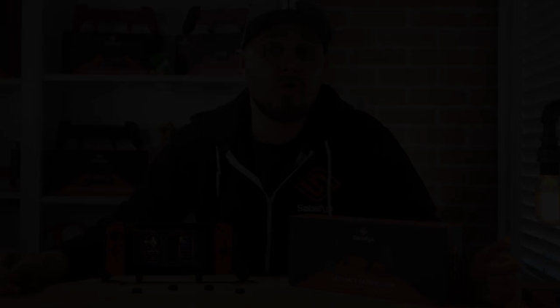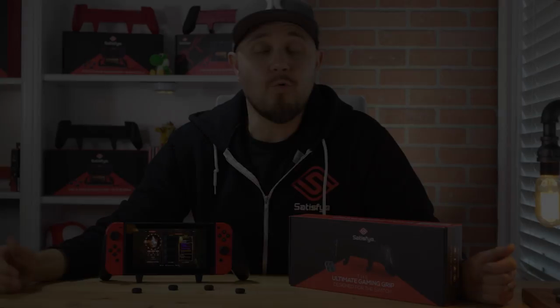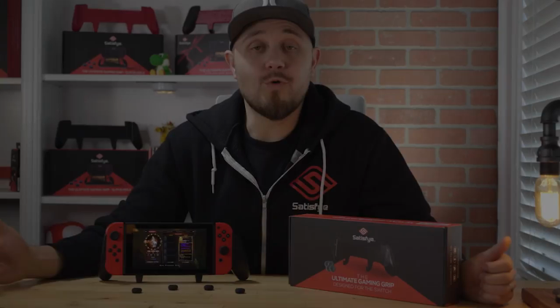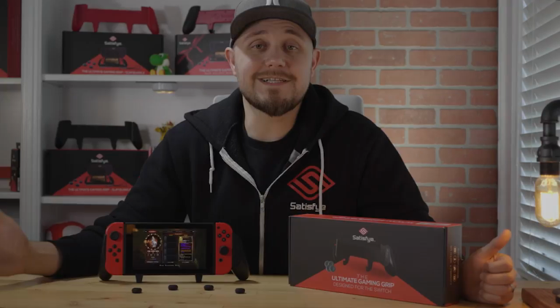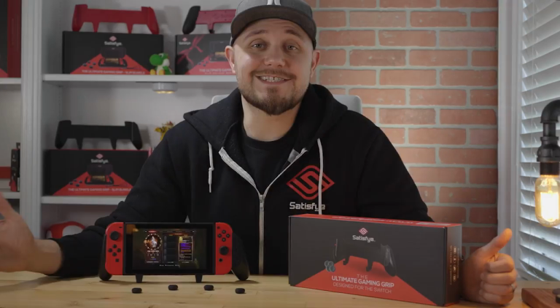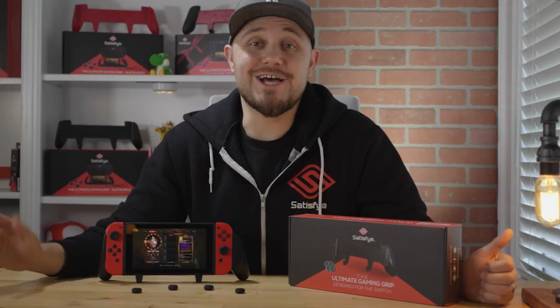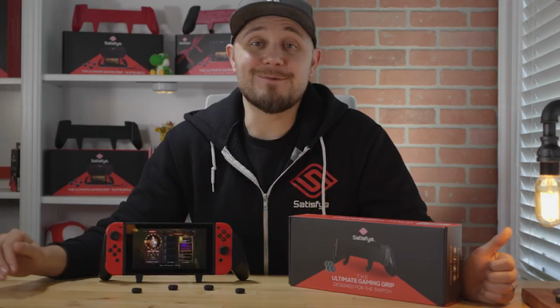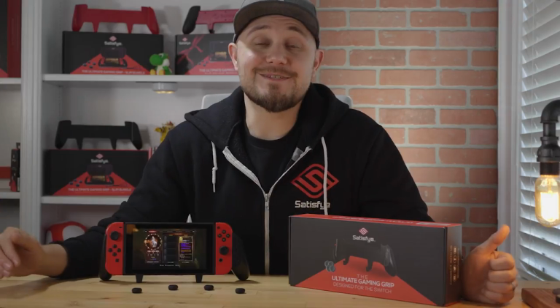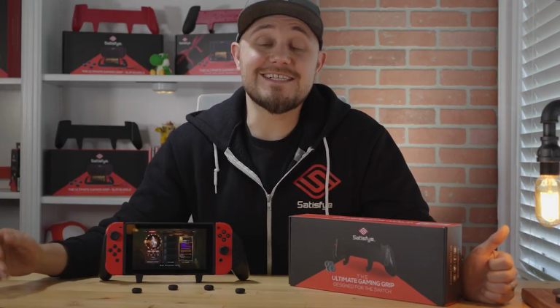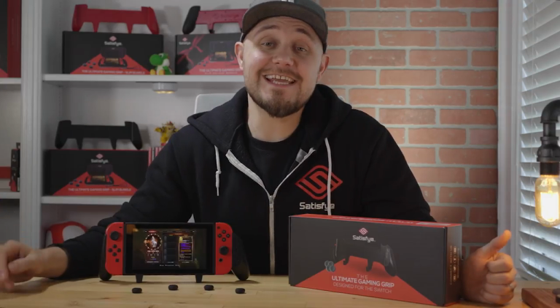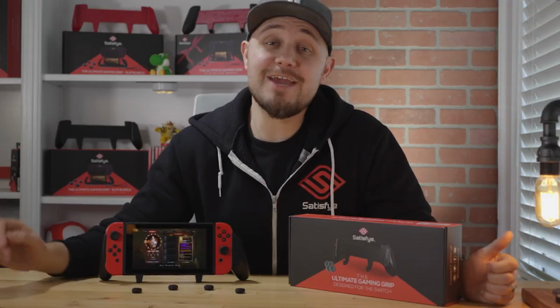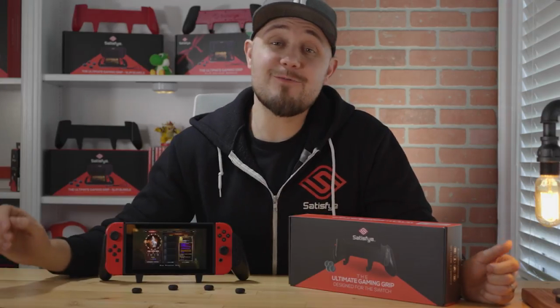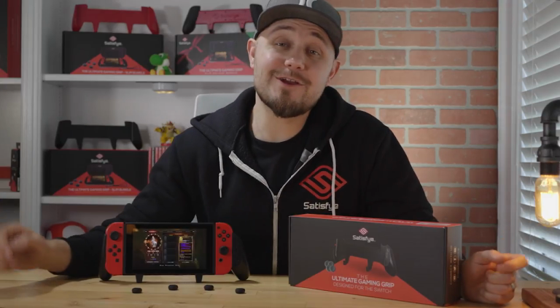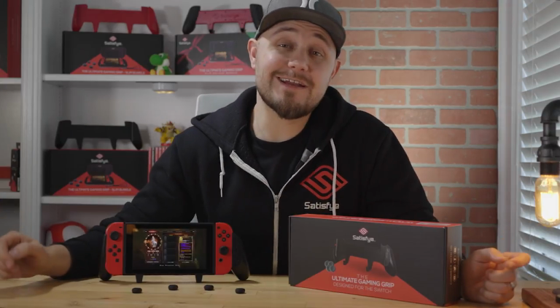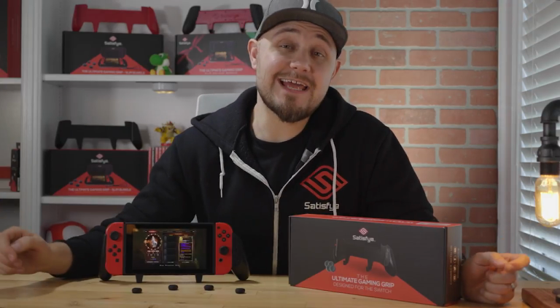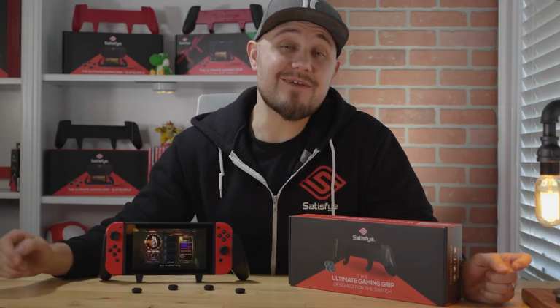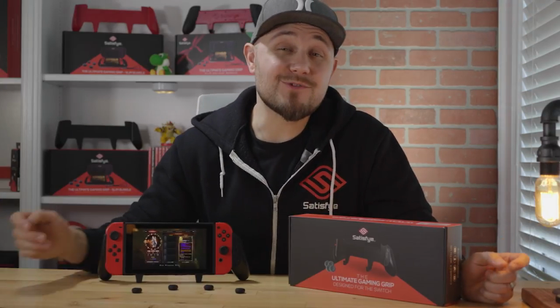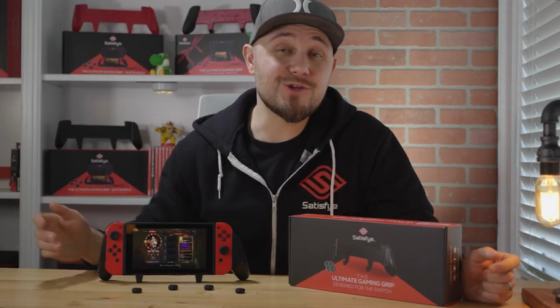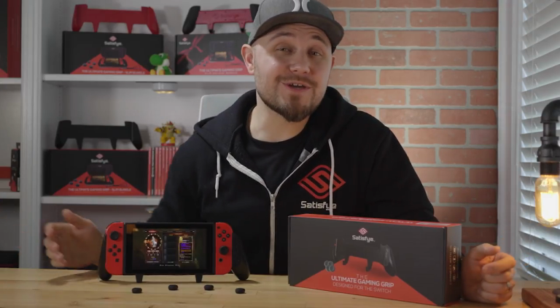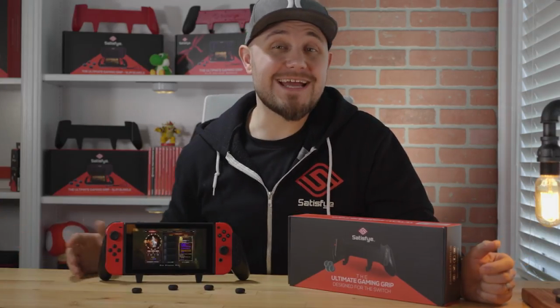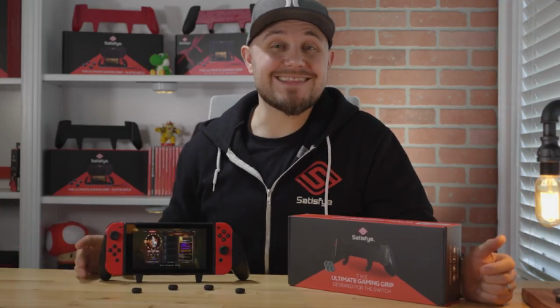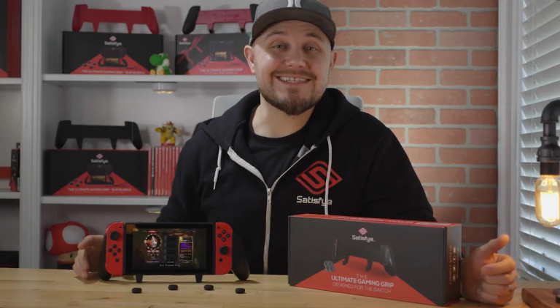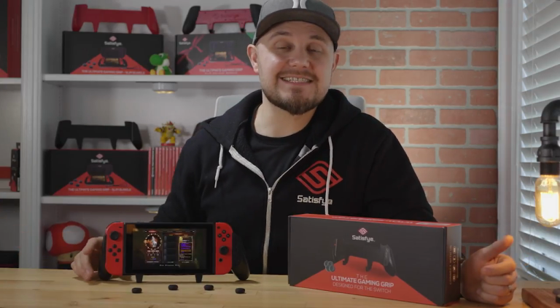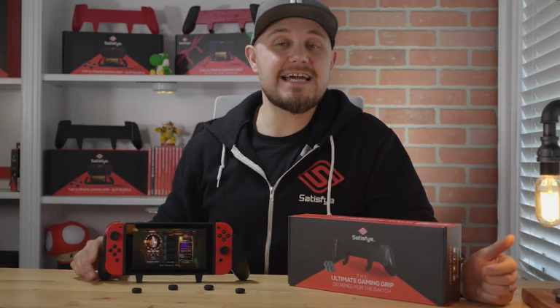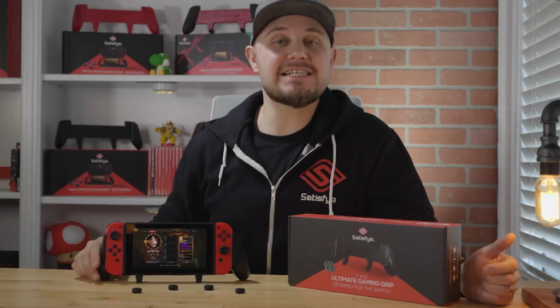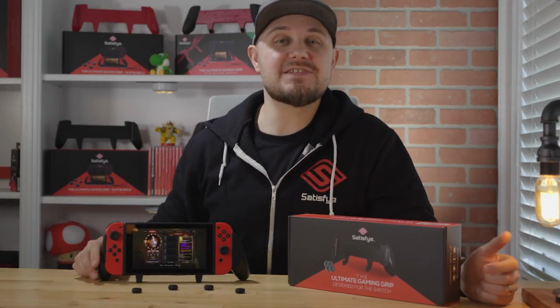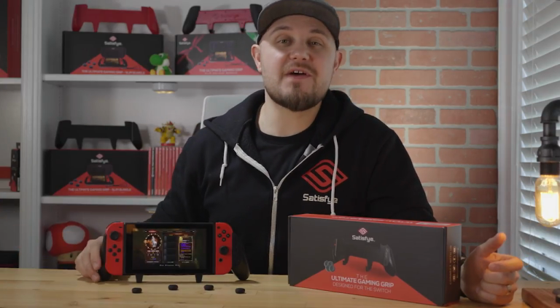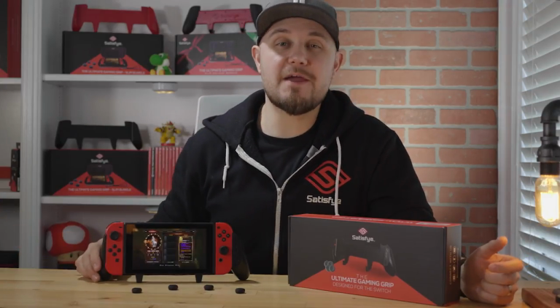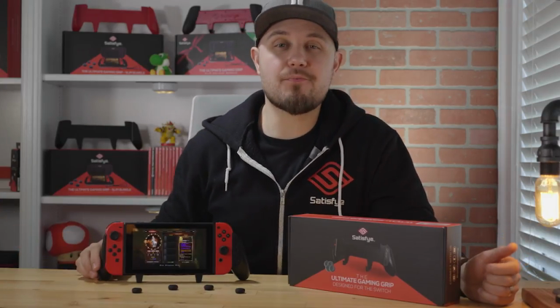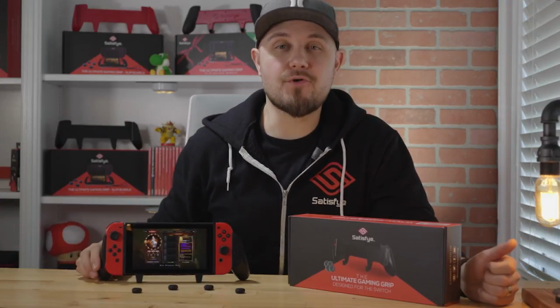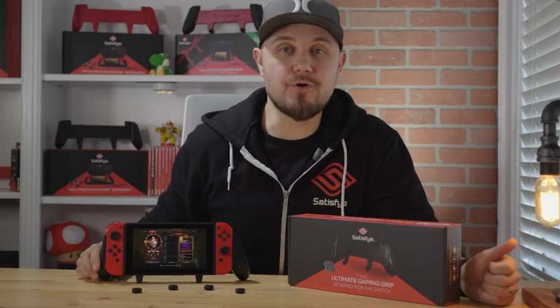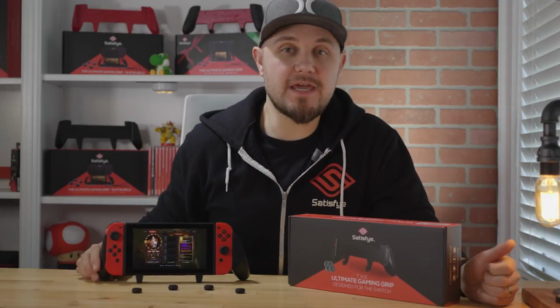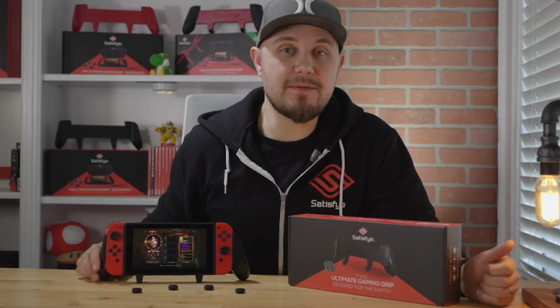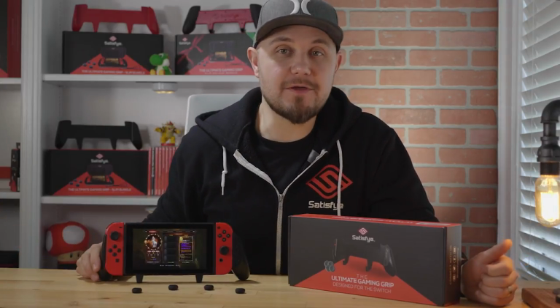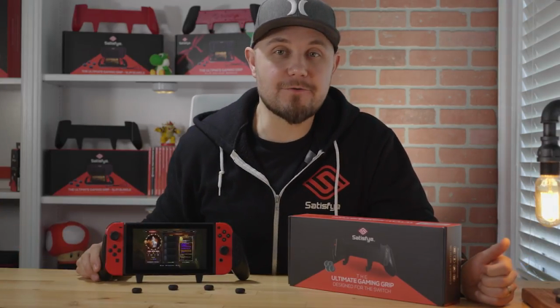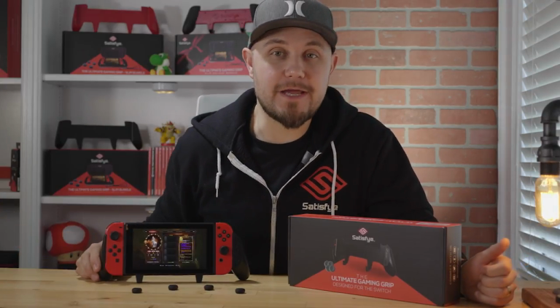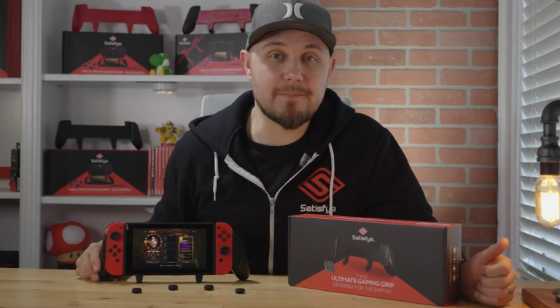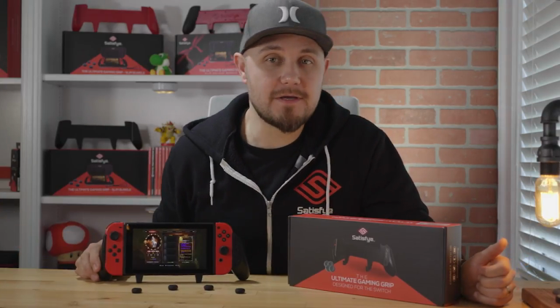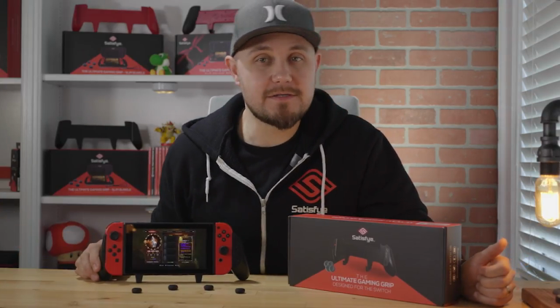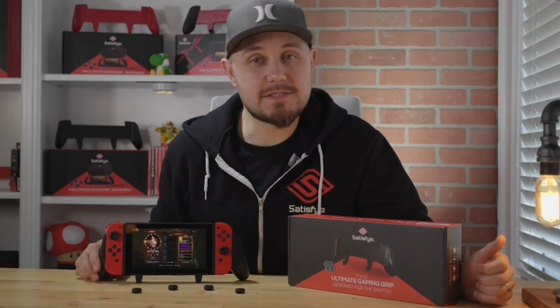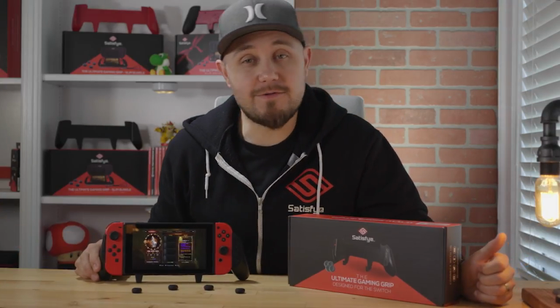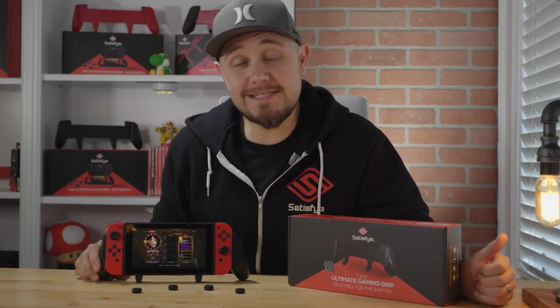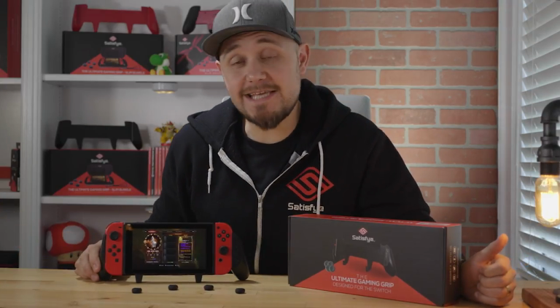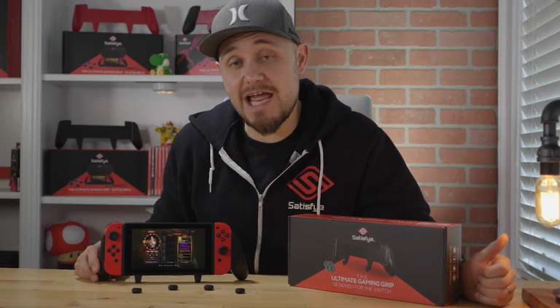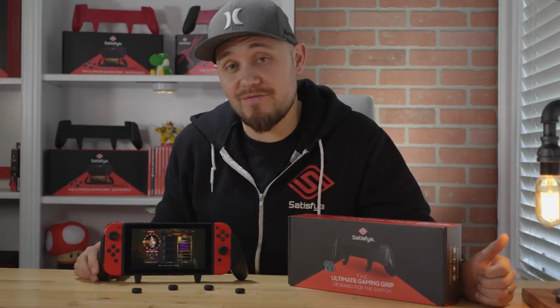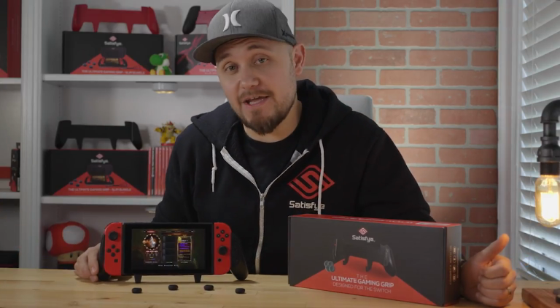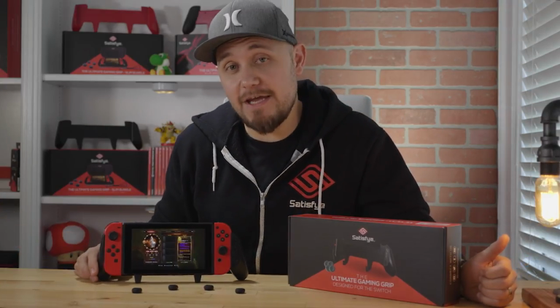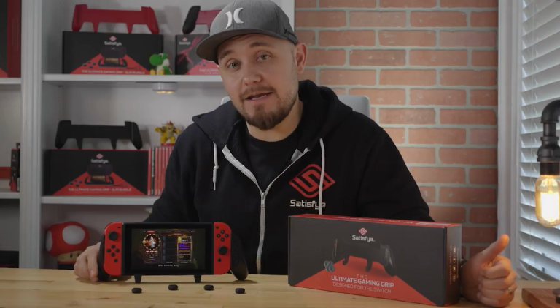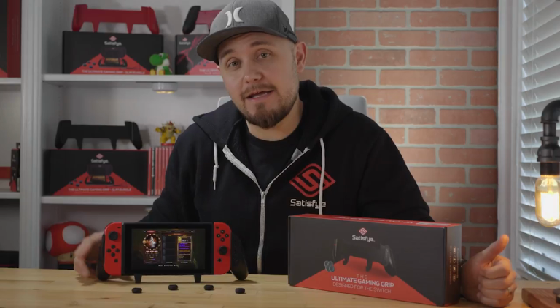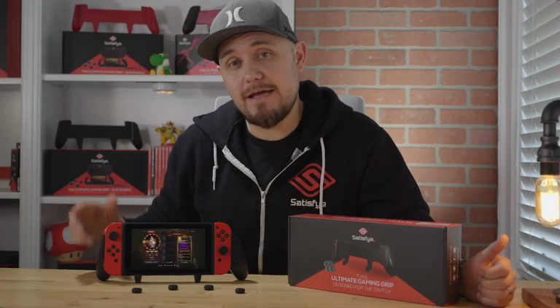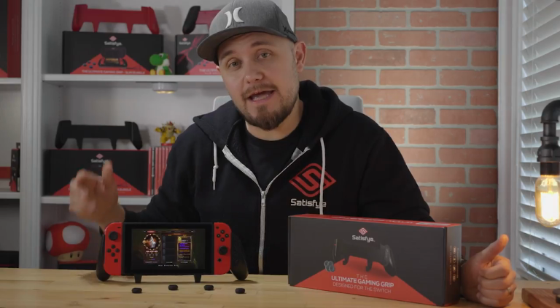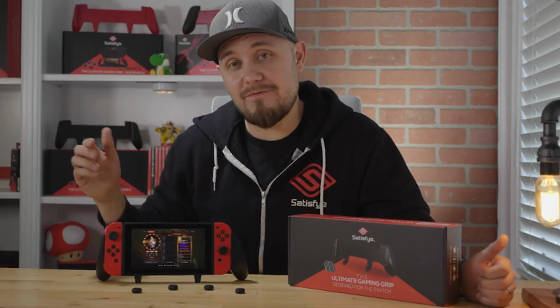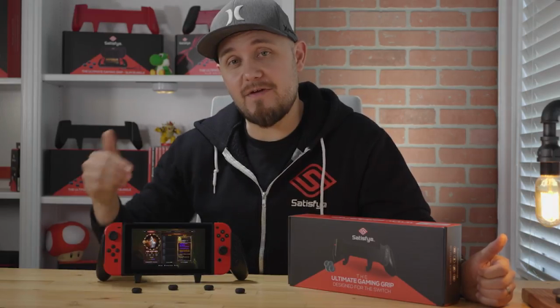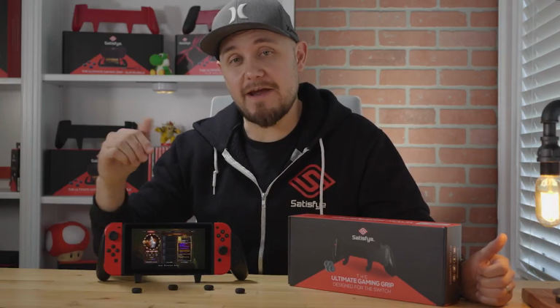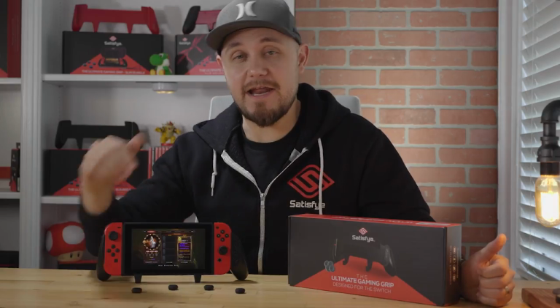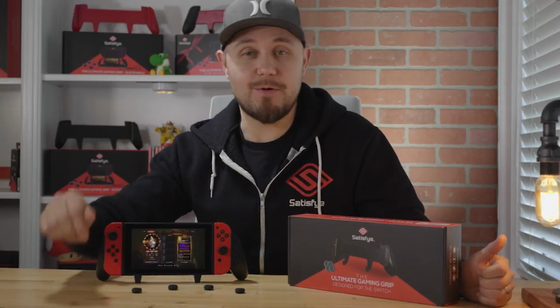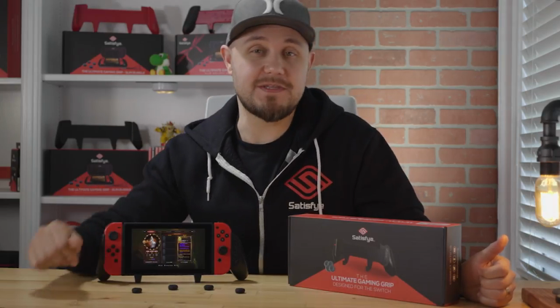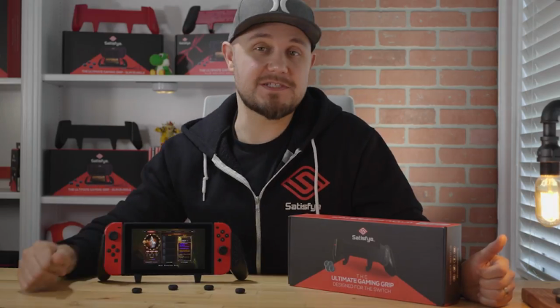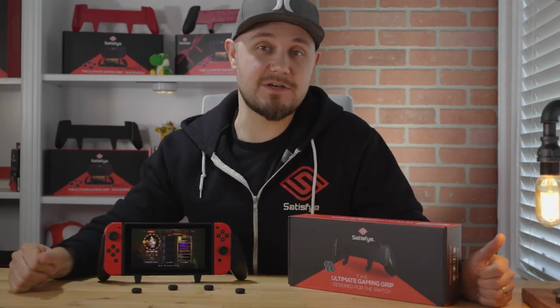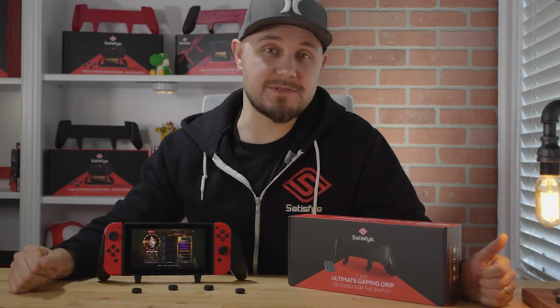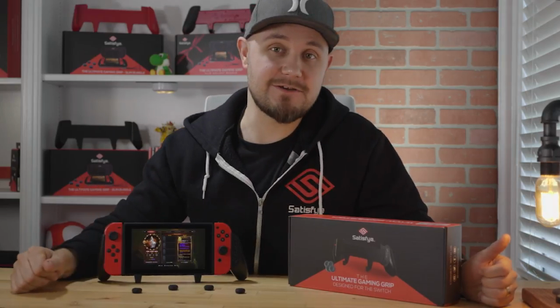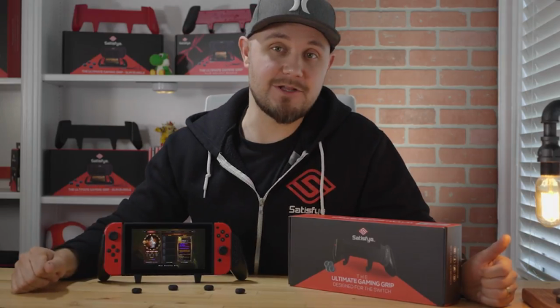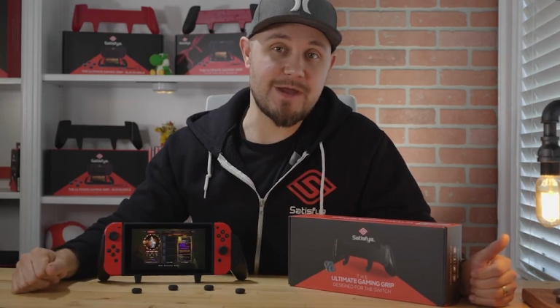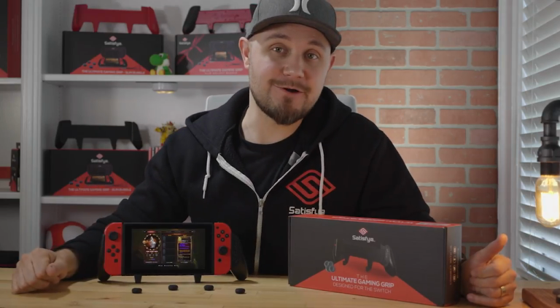What's up? Today we are going to have a look at the Satisfye Pro Gaming Grip. Let's dive in and find out what this grip is all about.